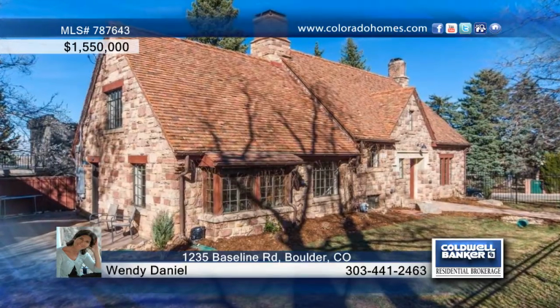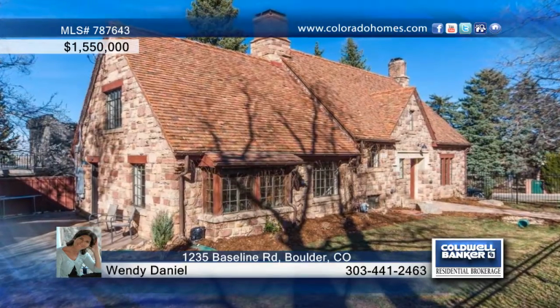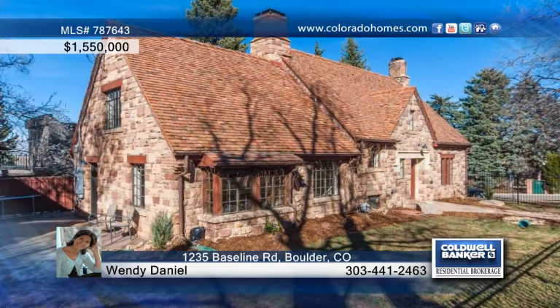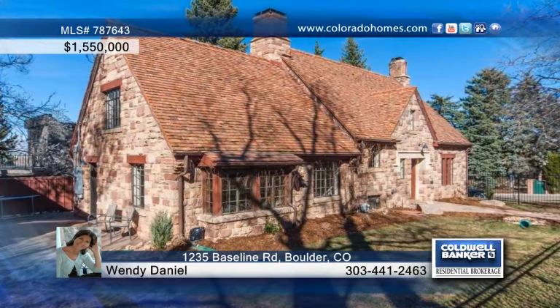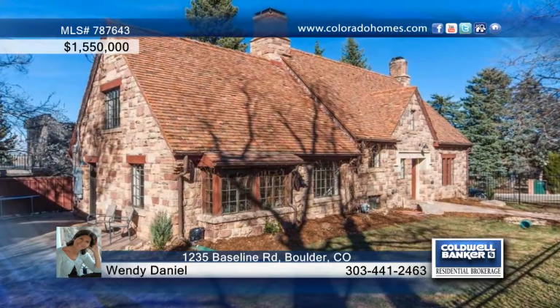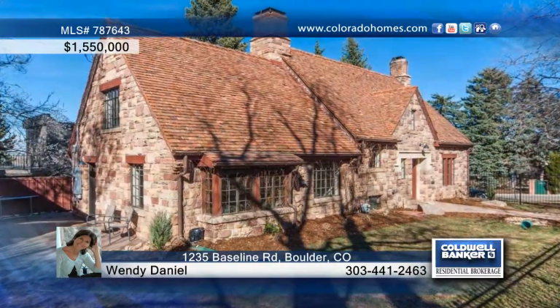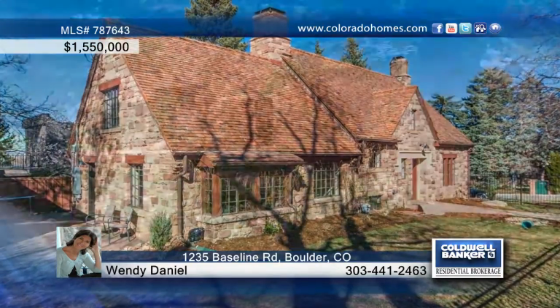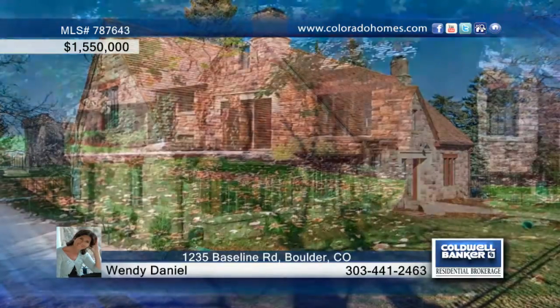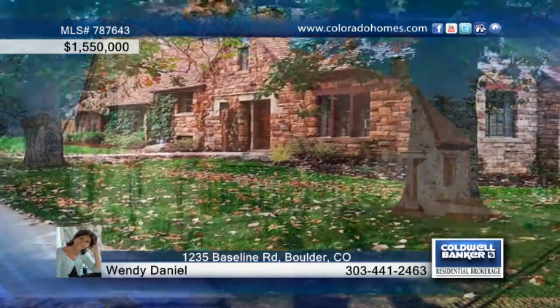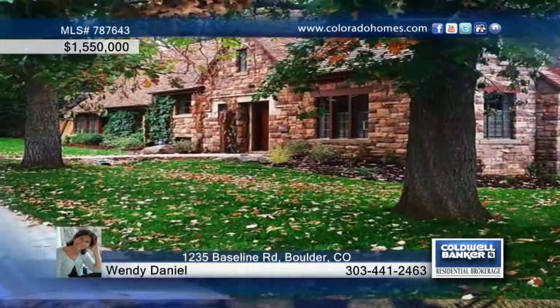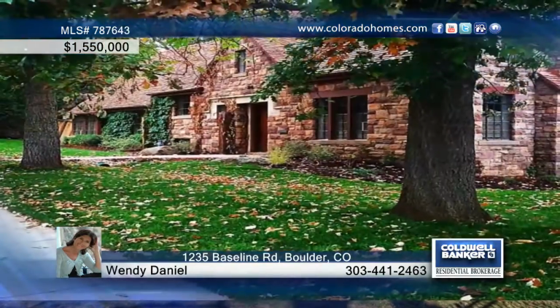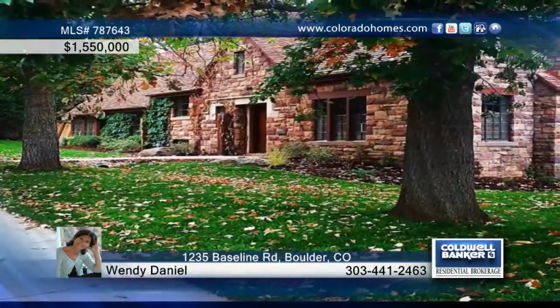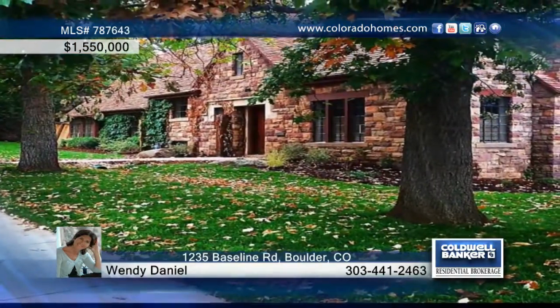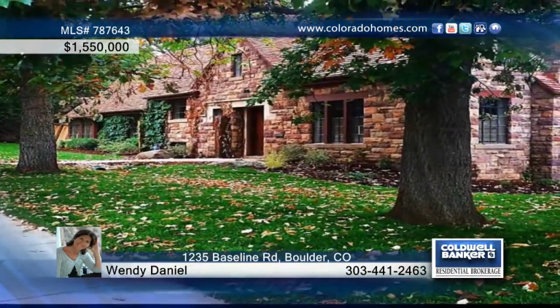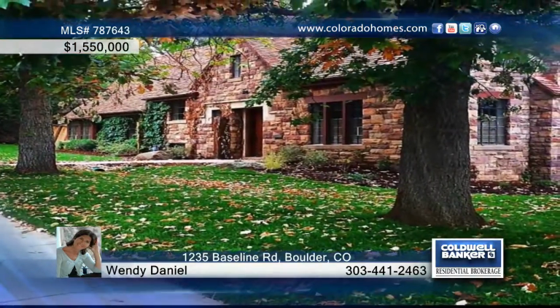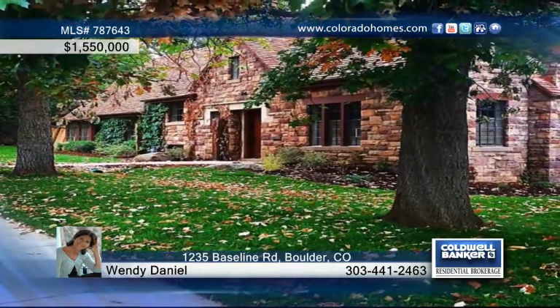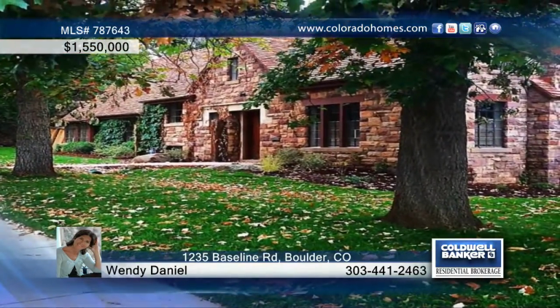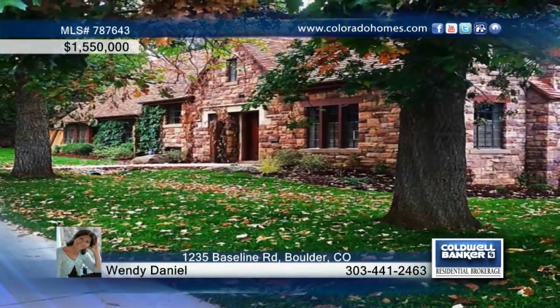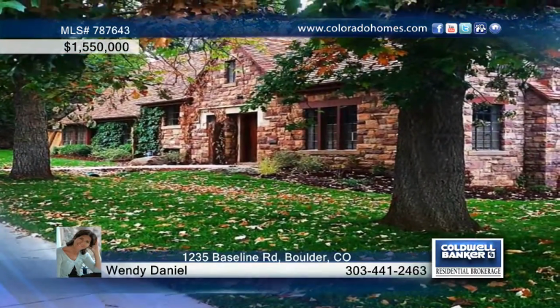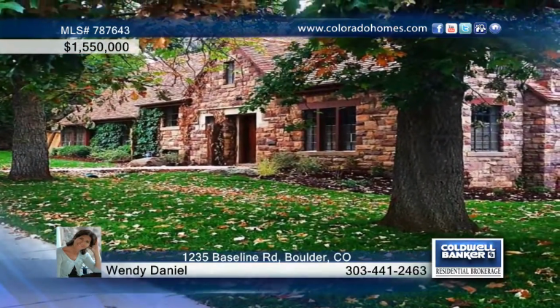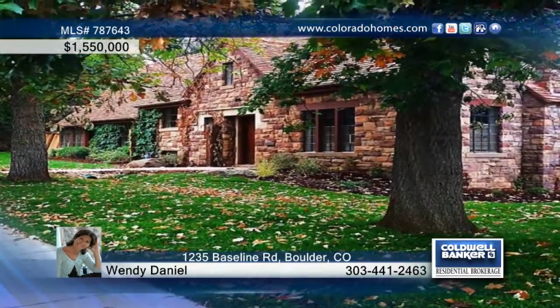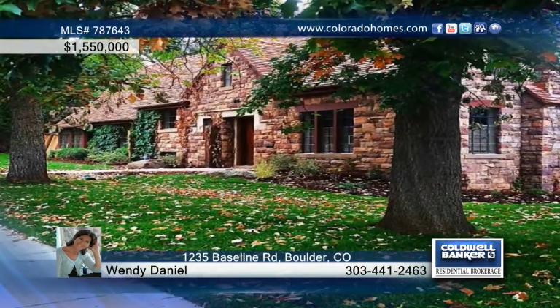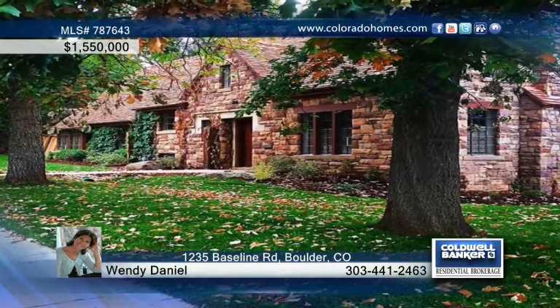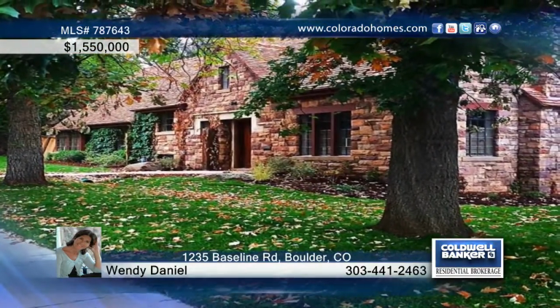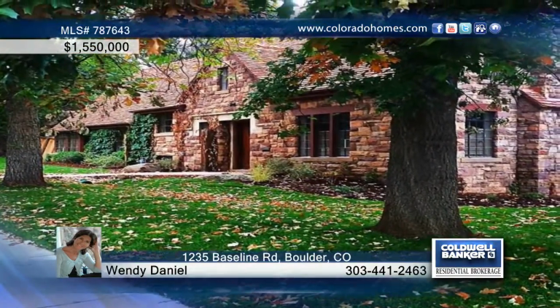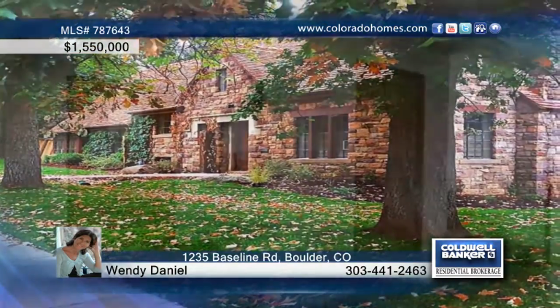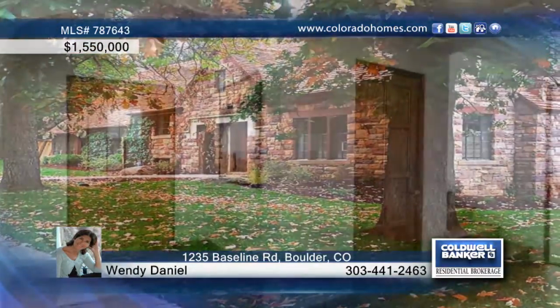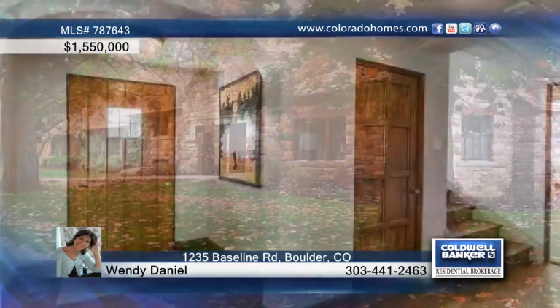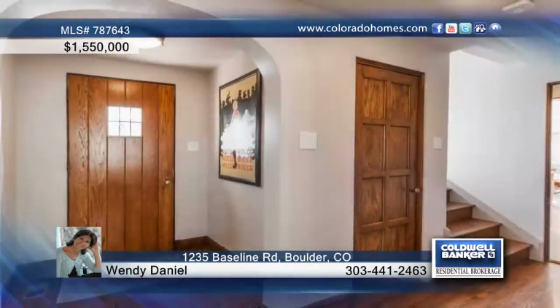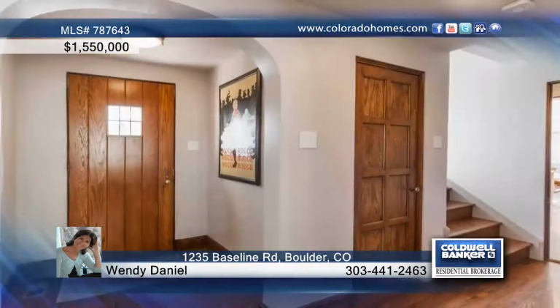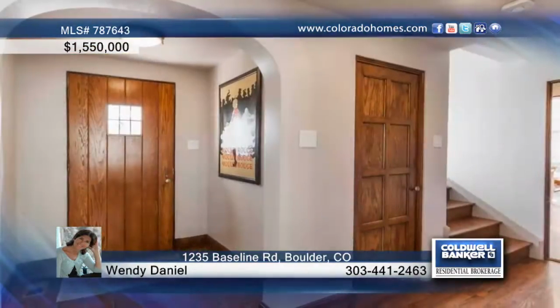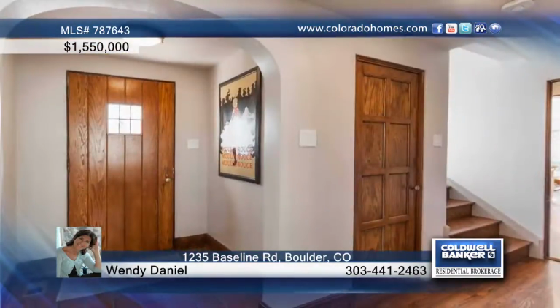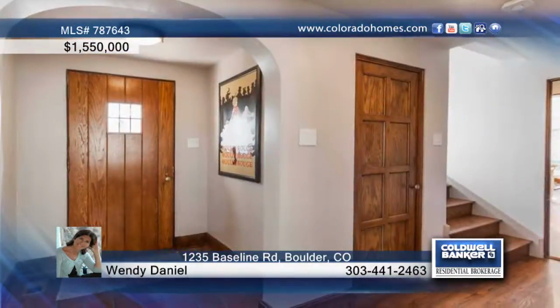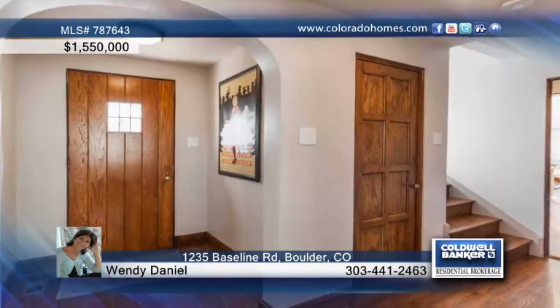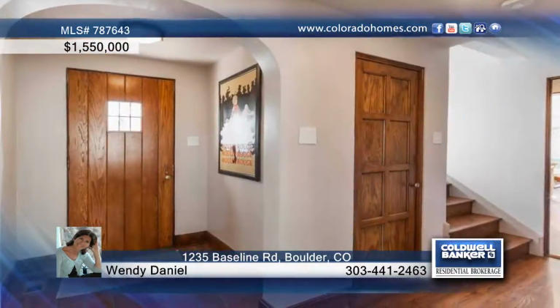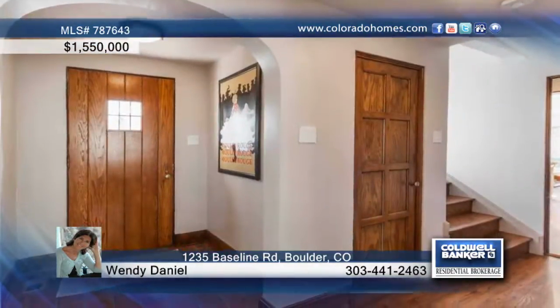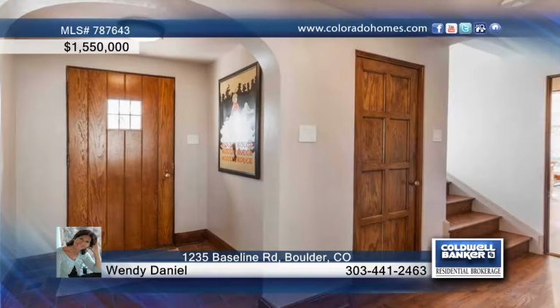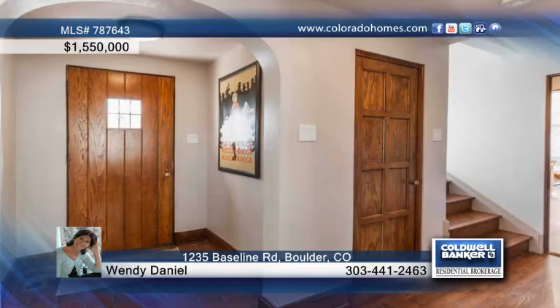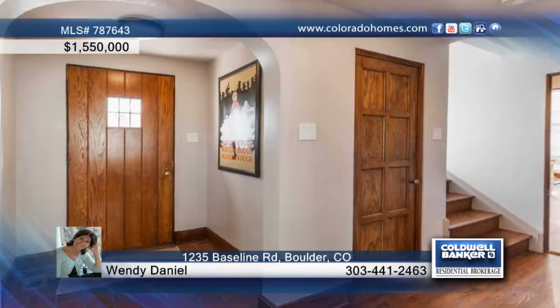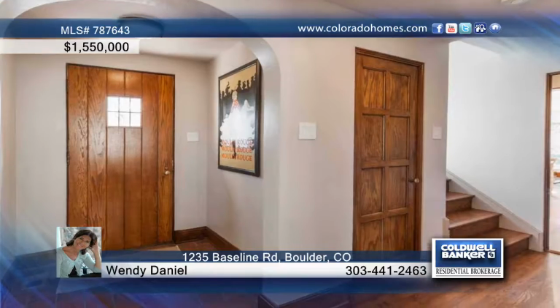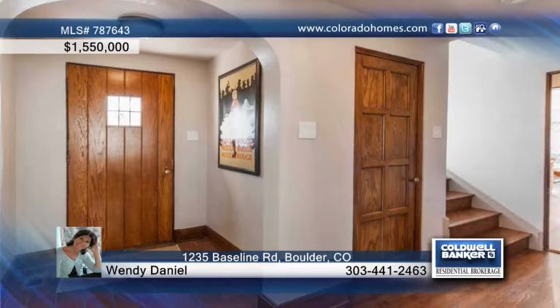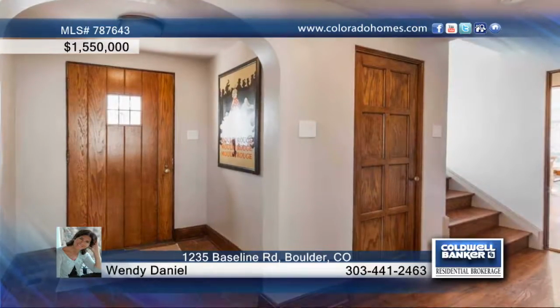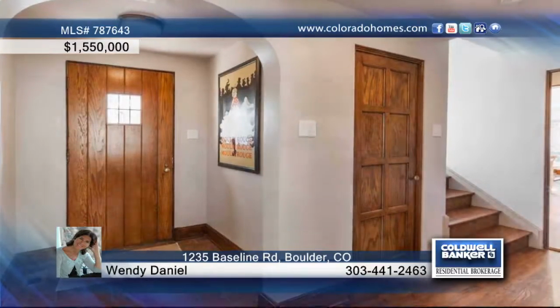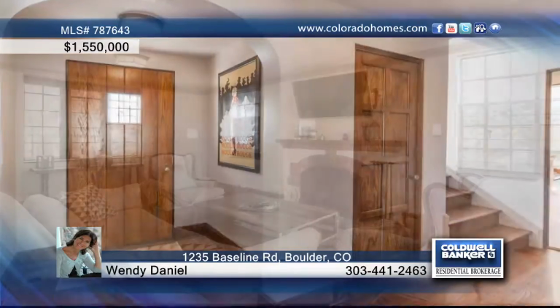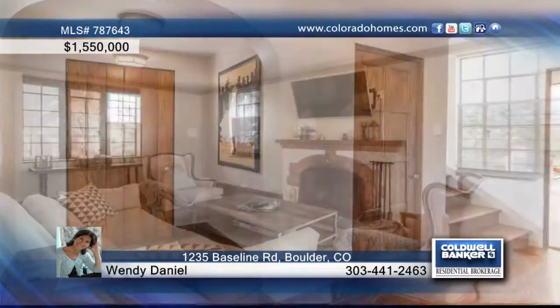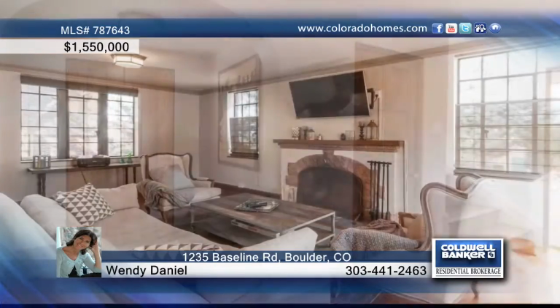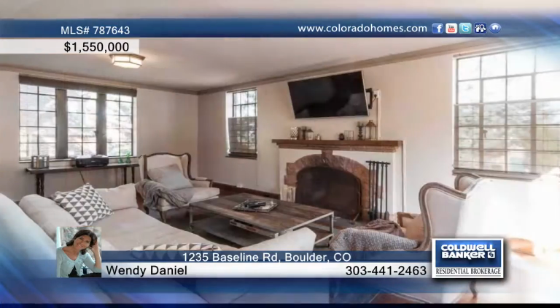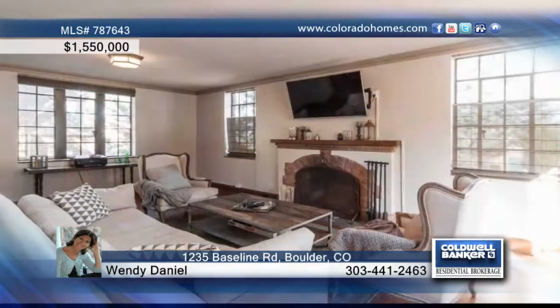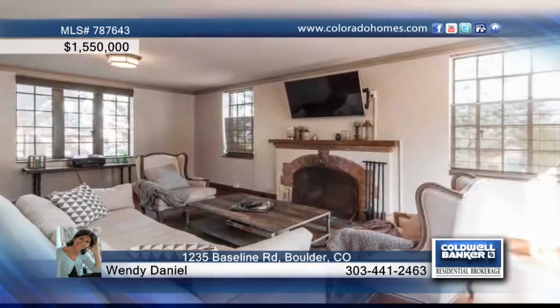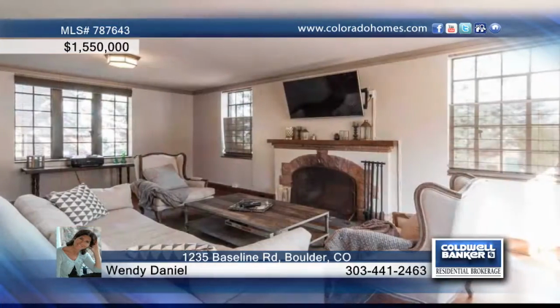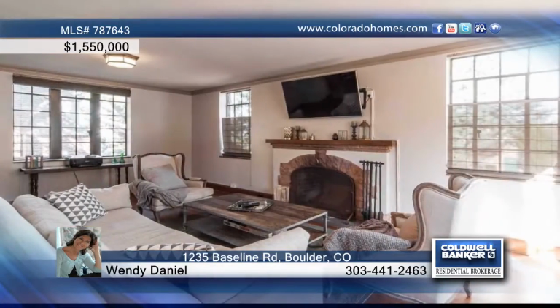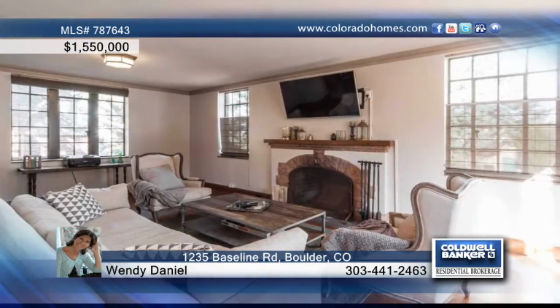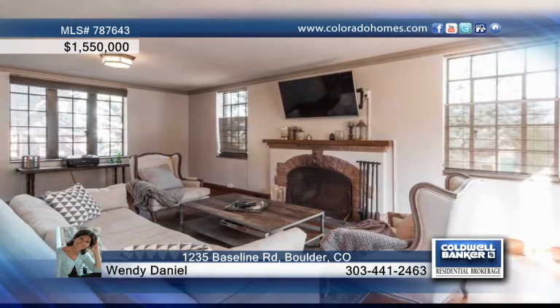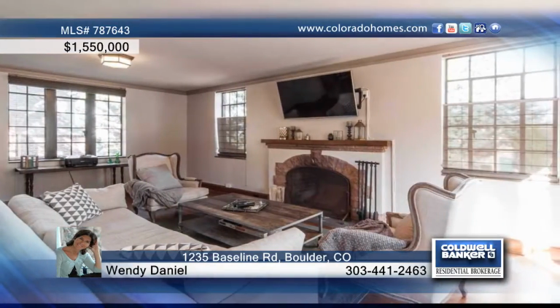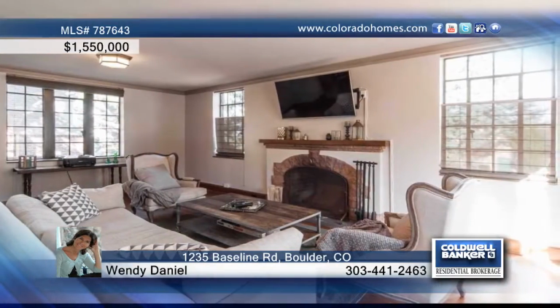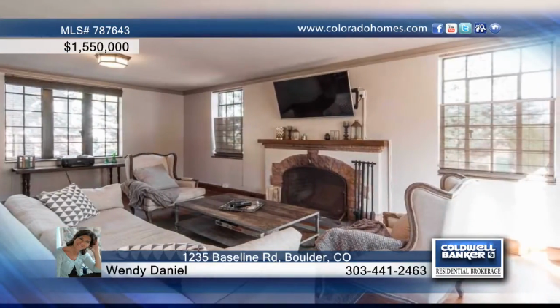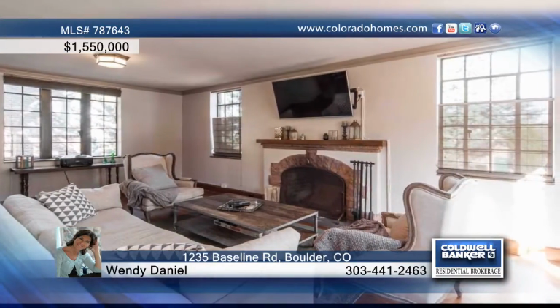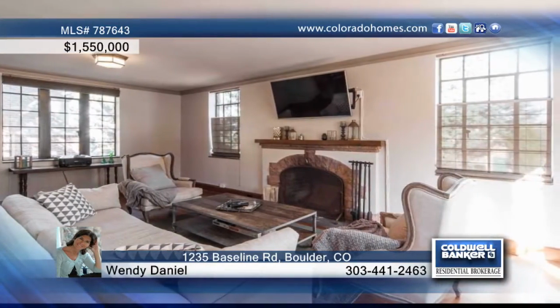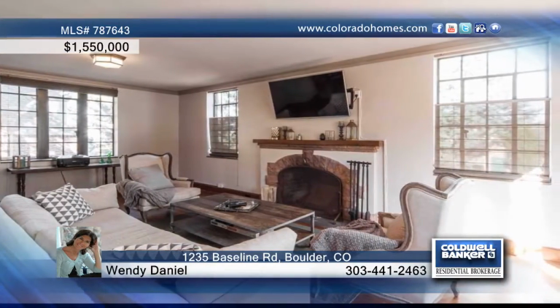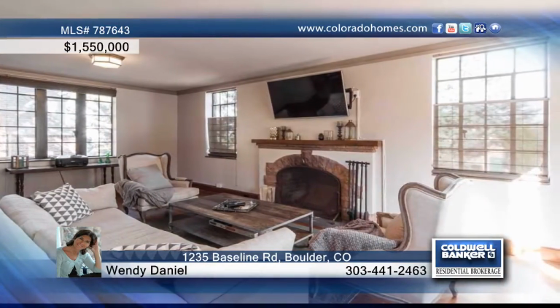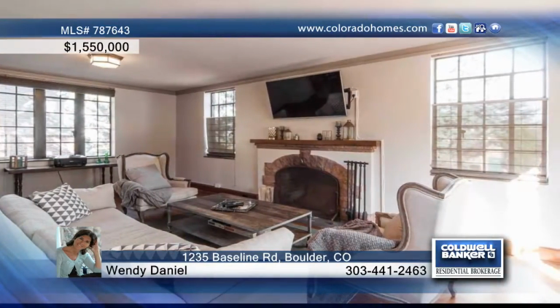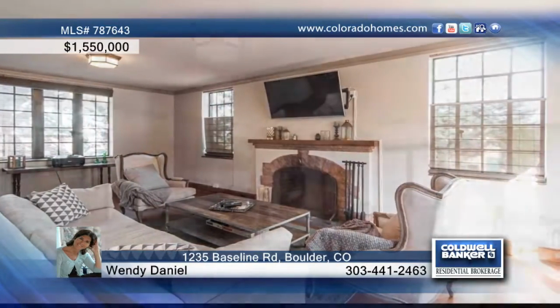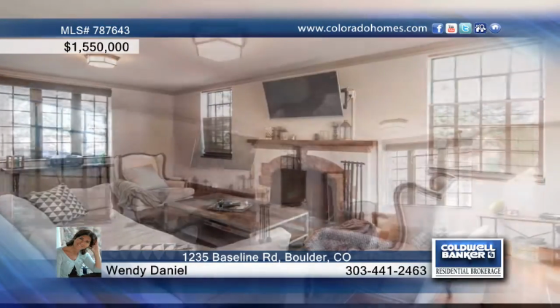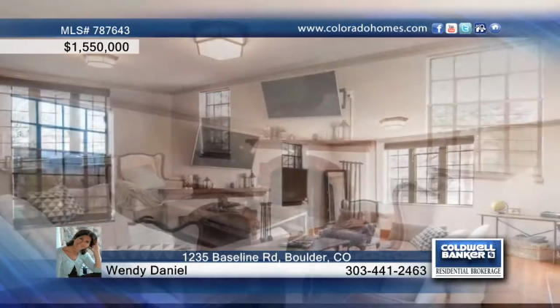This great old-world four-bedroom, four-bath Tudor boasts charm outside as well as character, charisma, and new finishes inside.